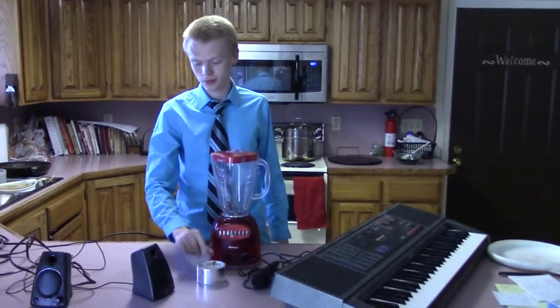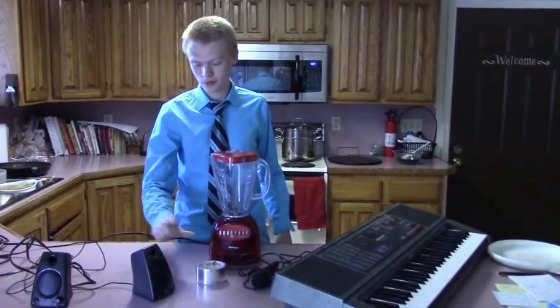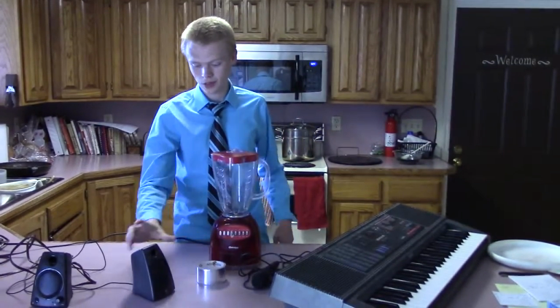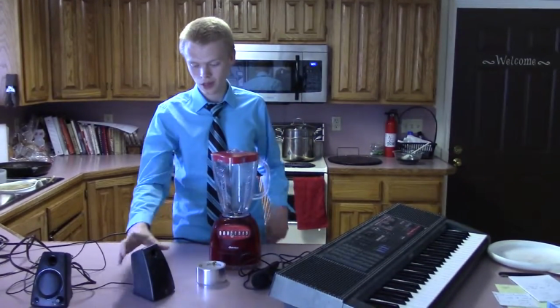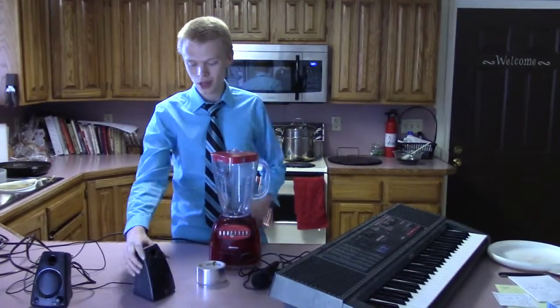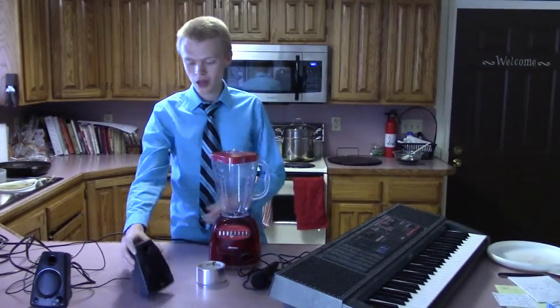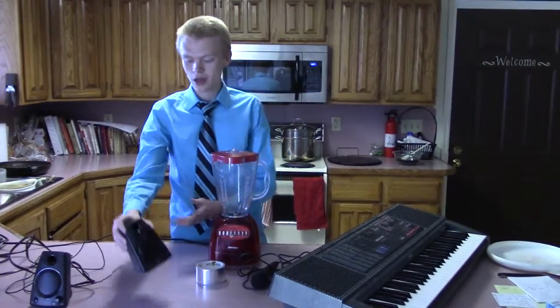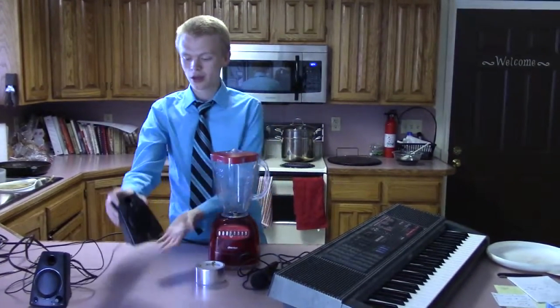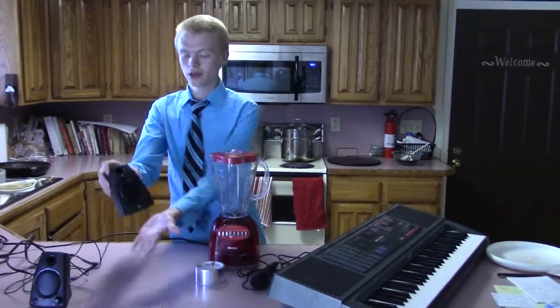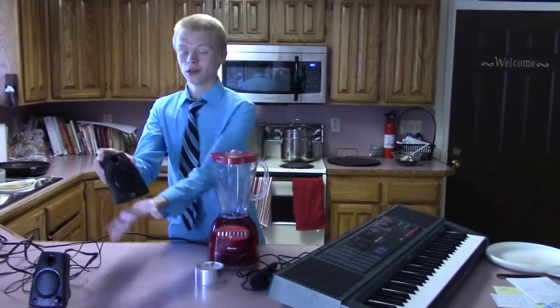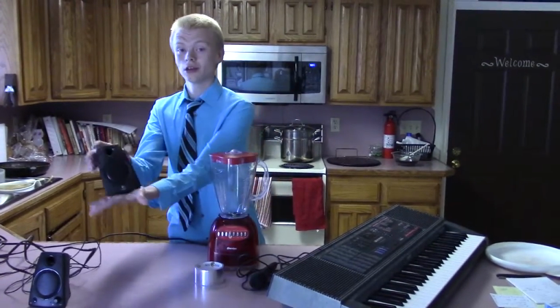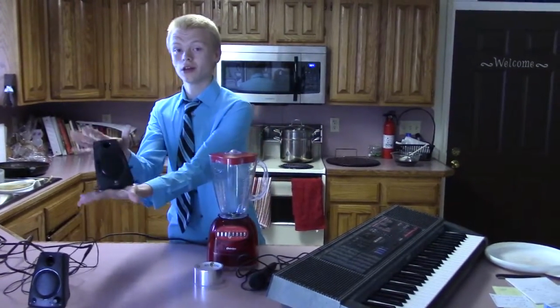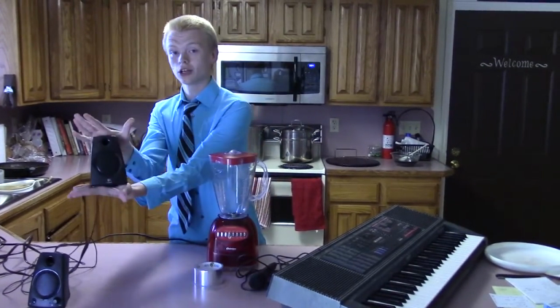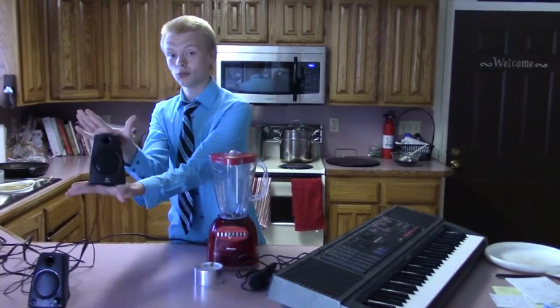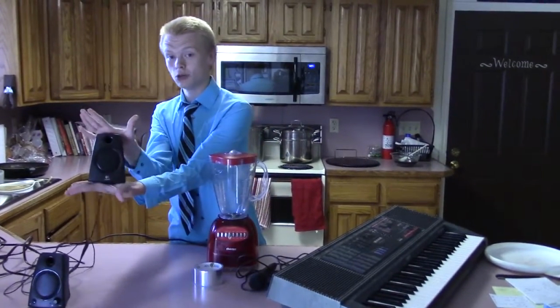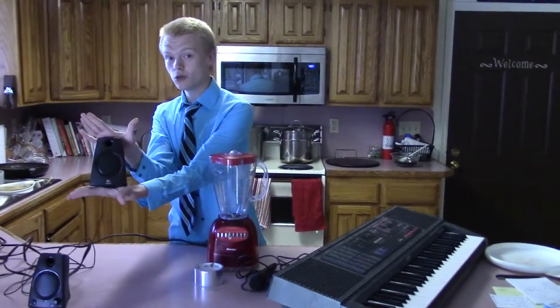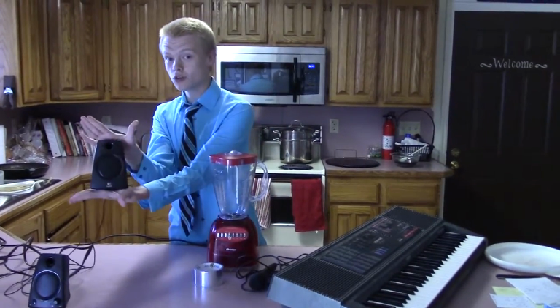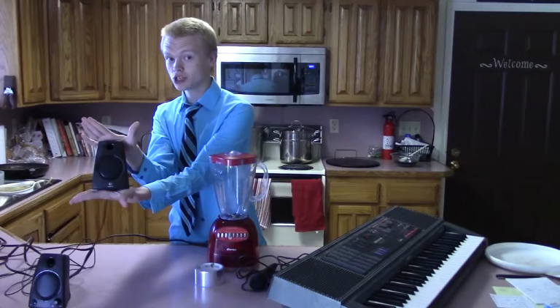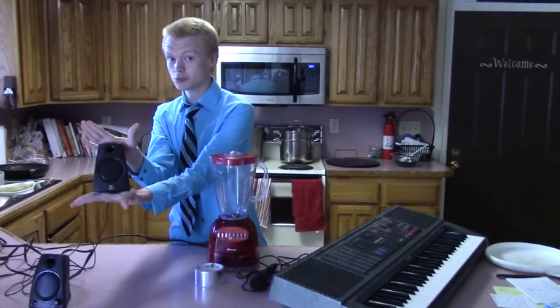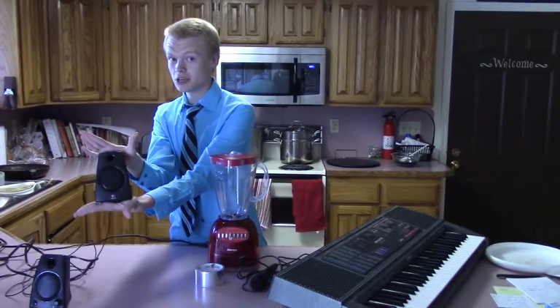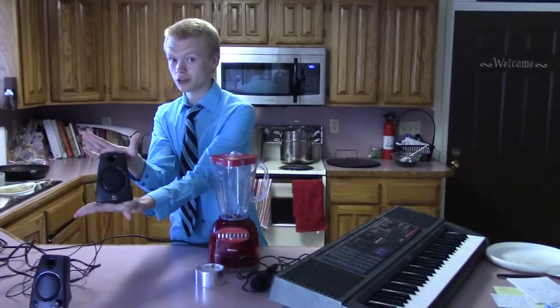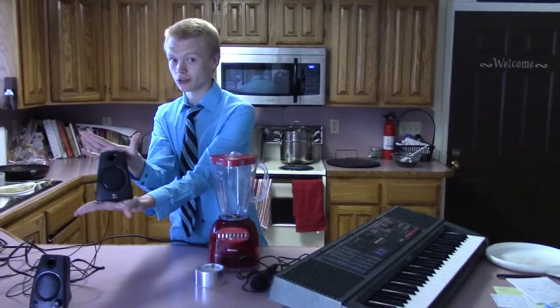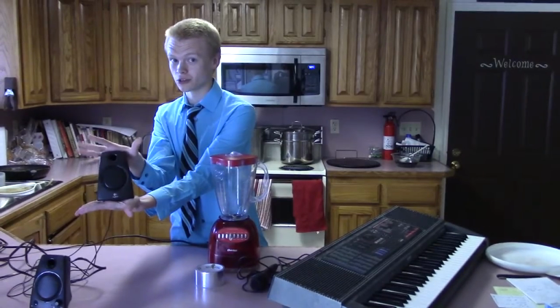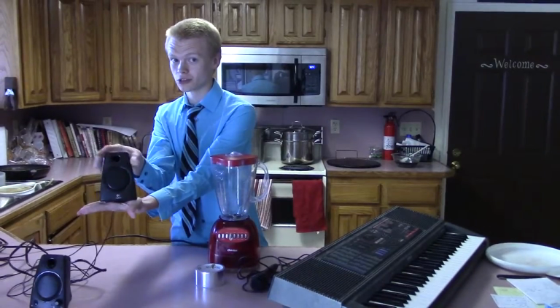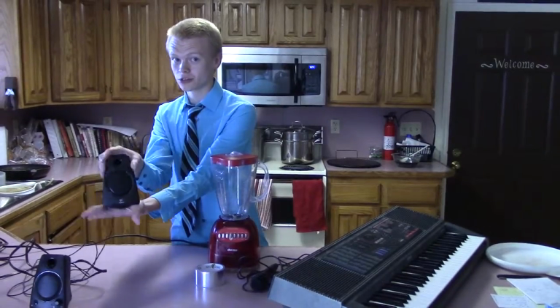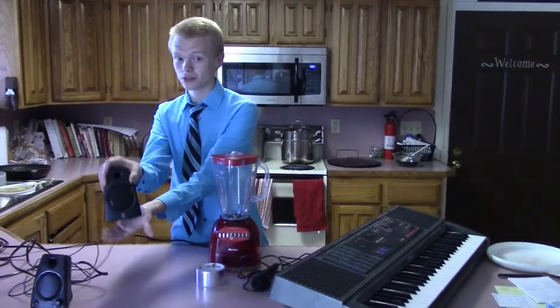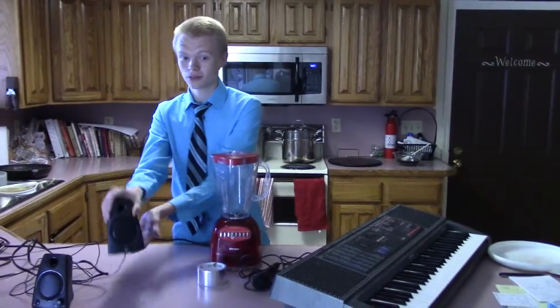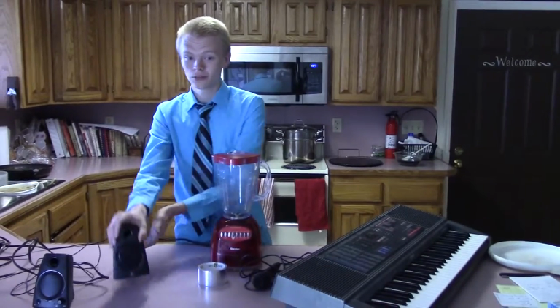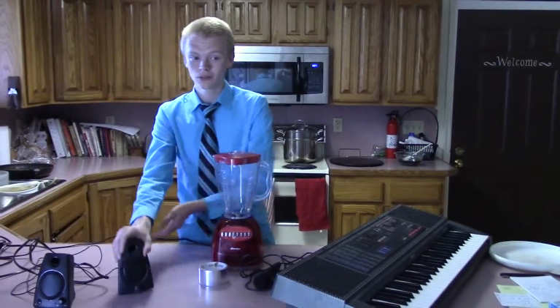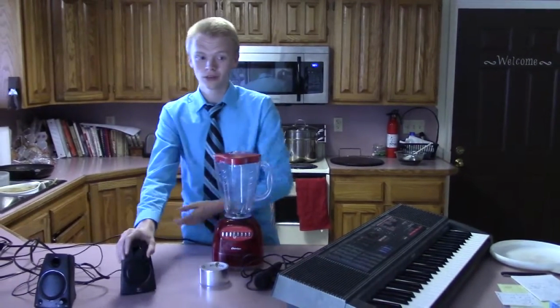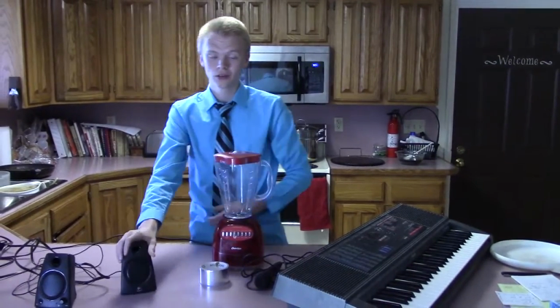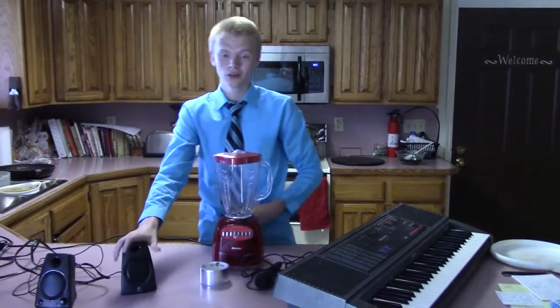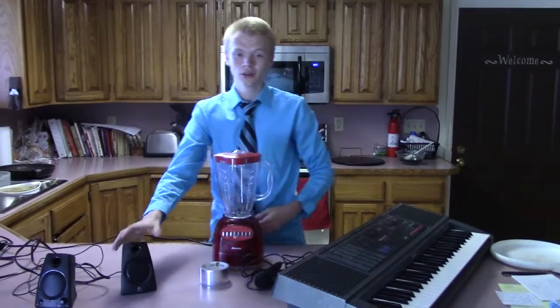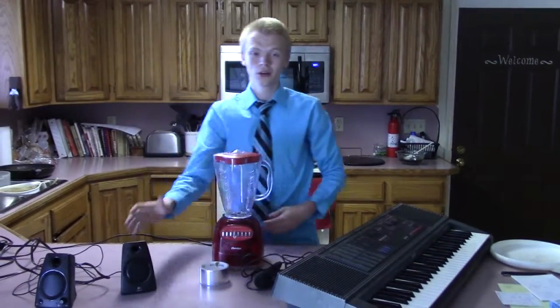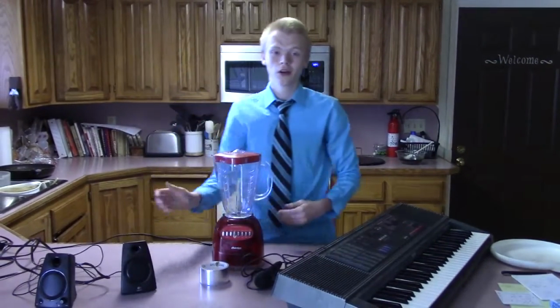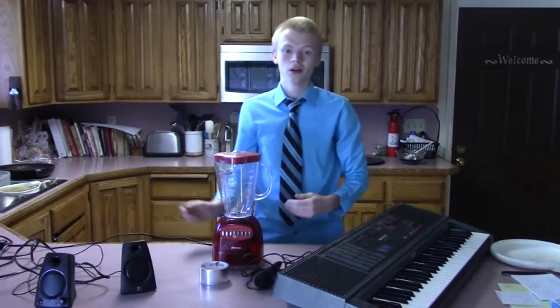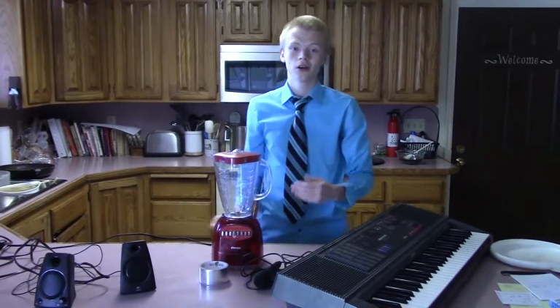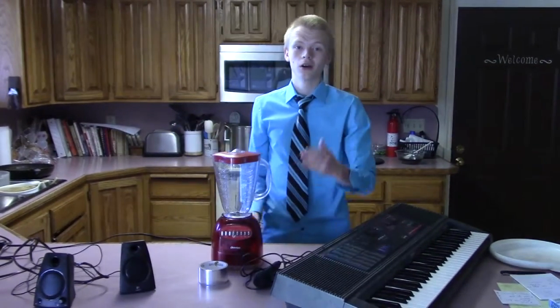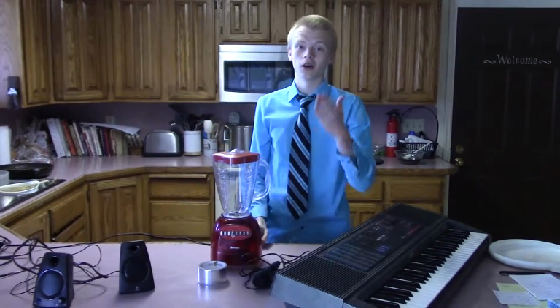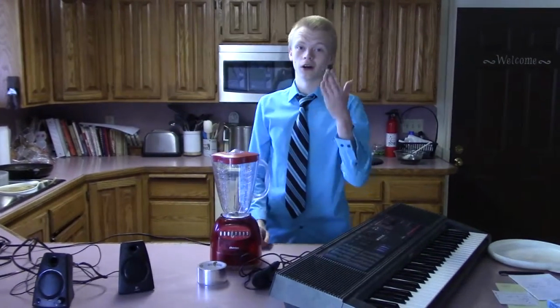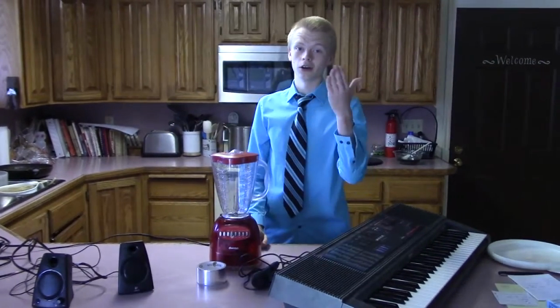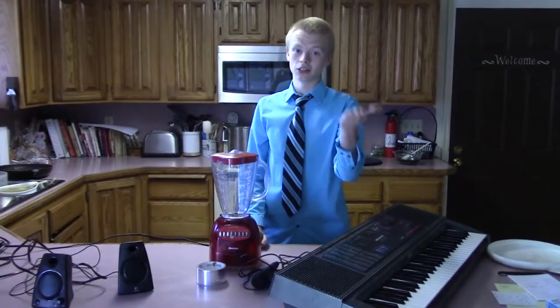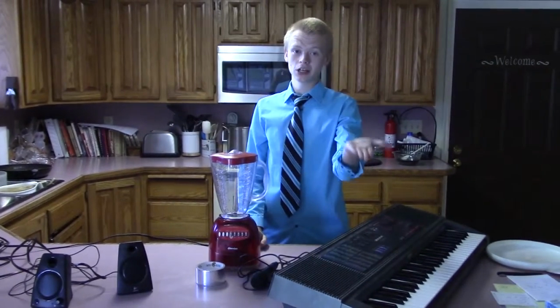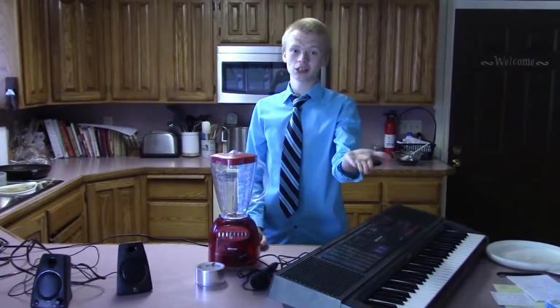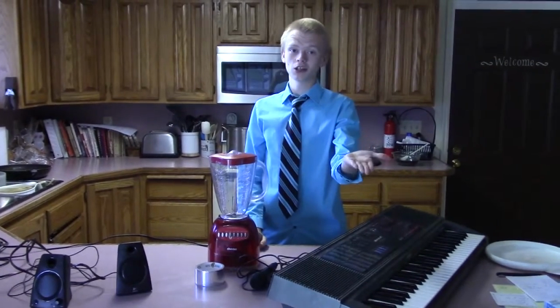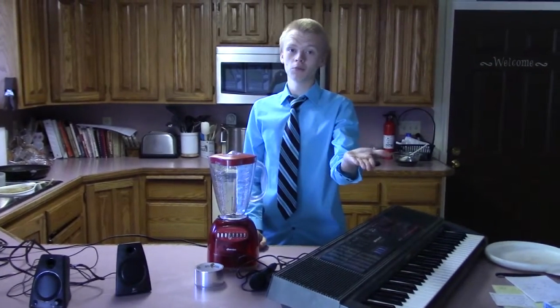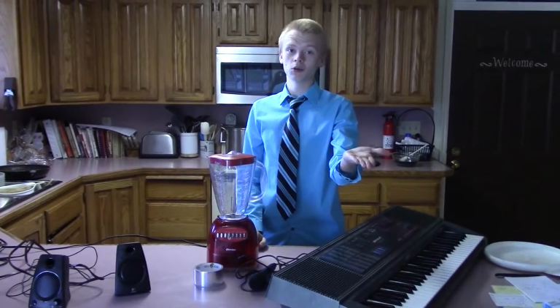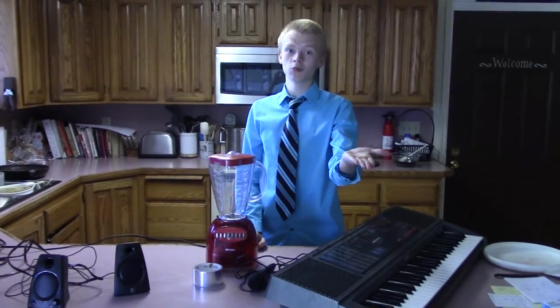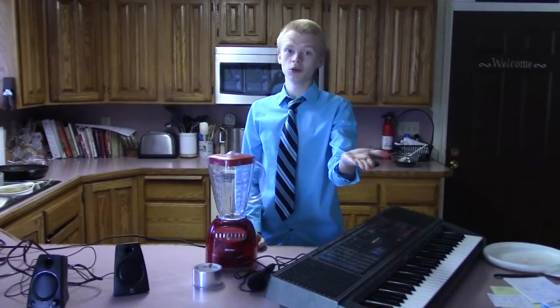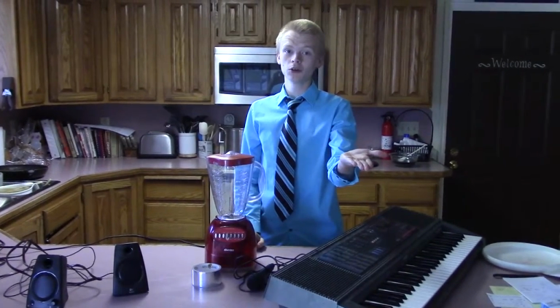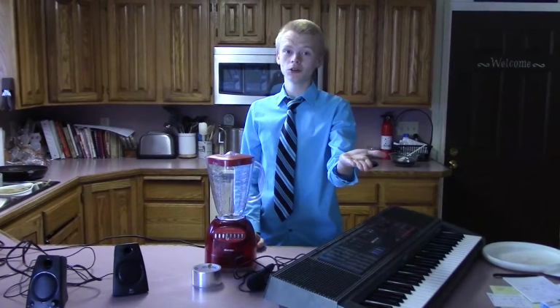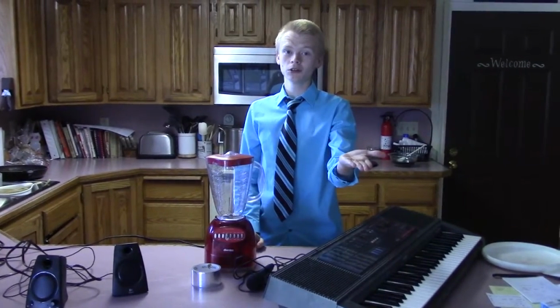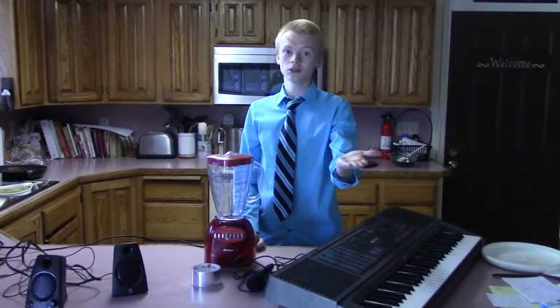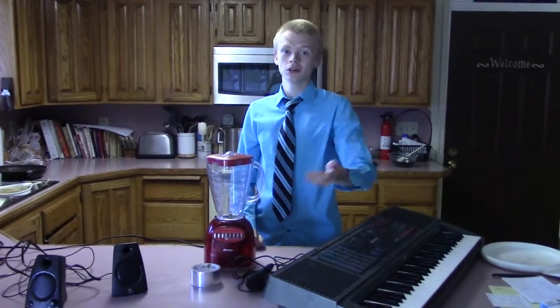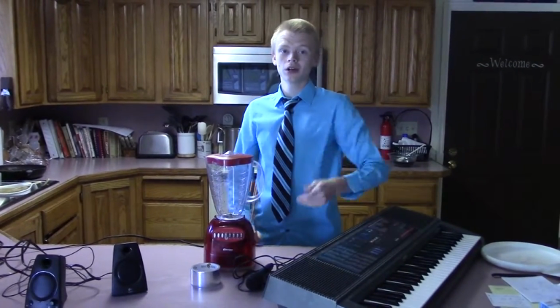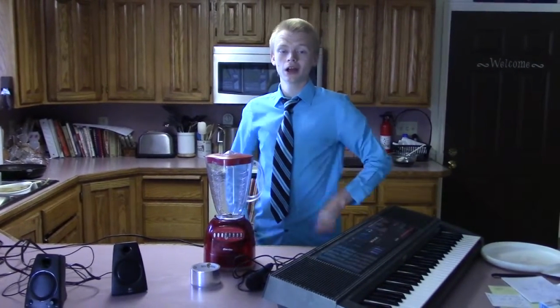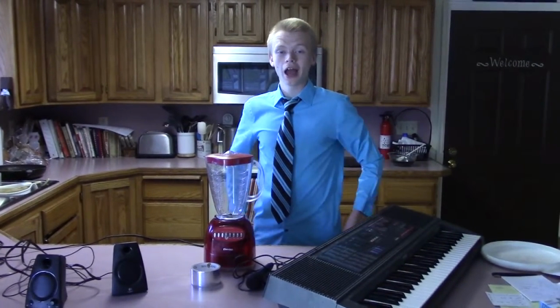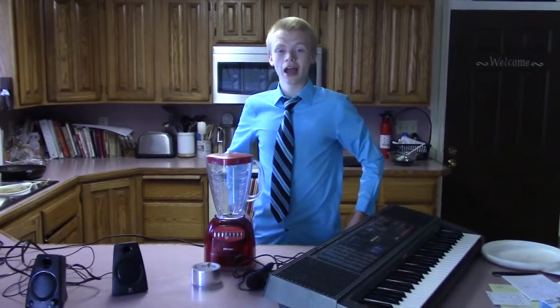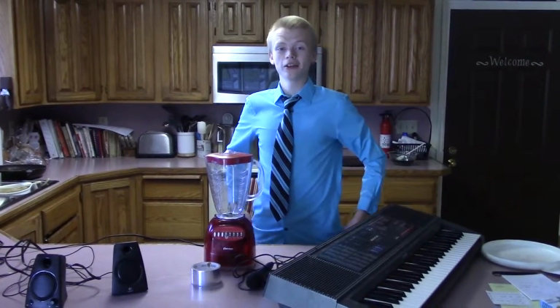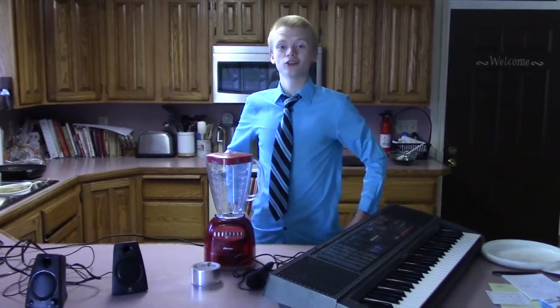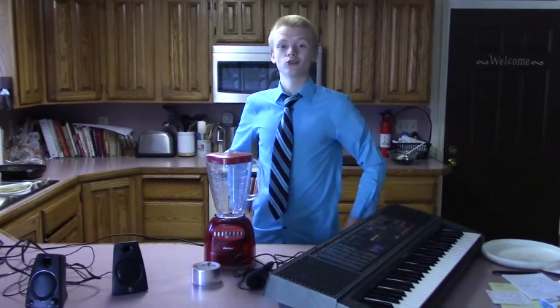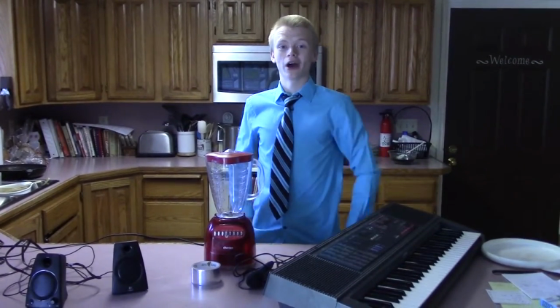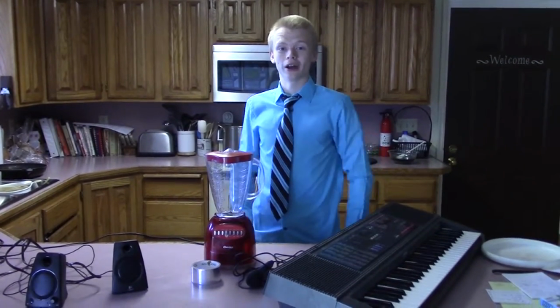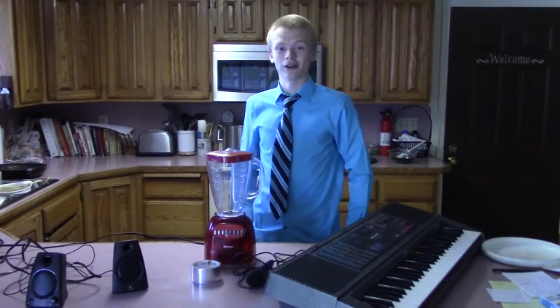computer speakers, a desktop computer, and a dryer.